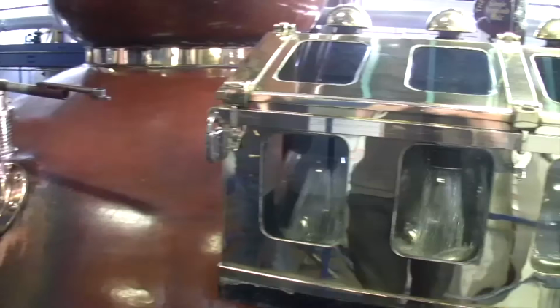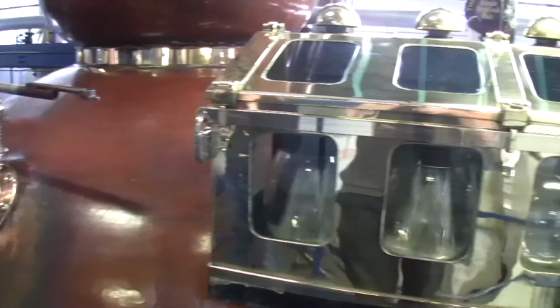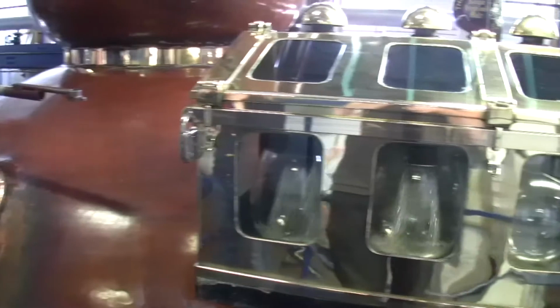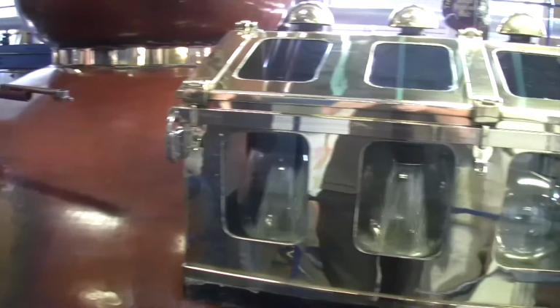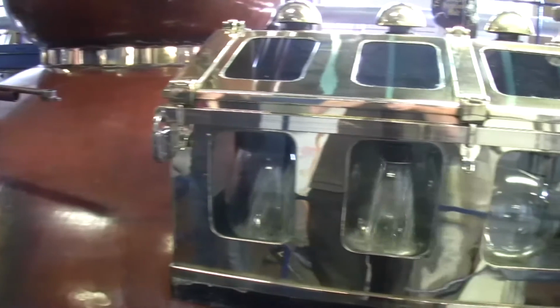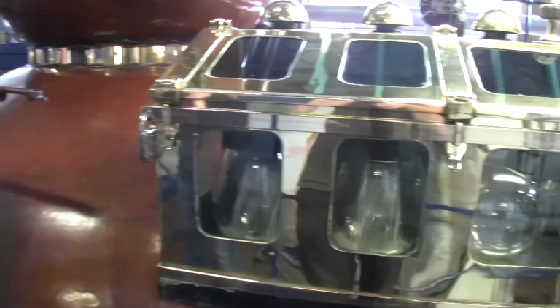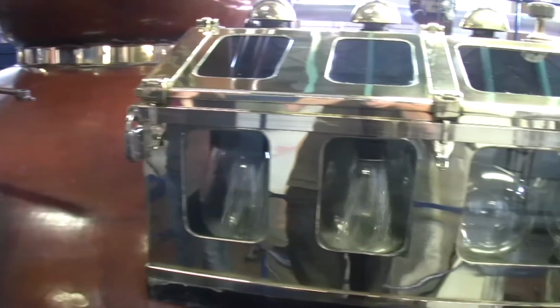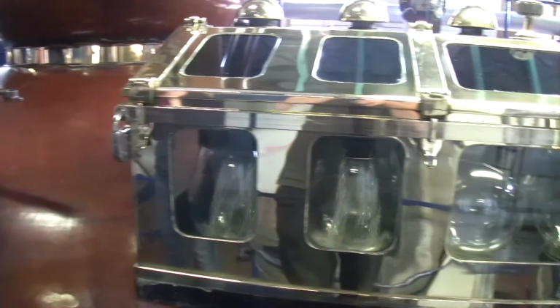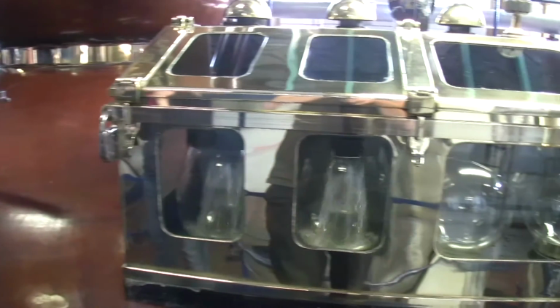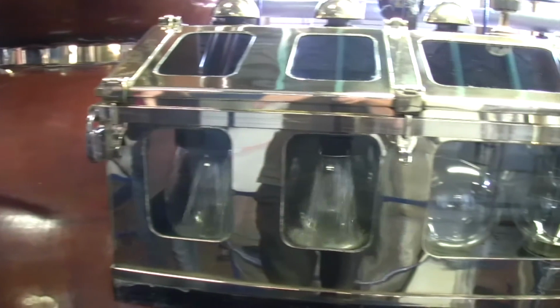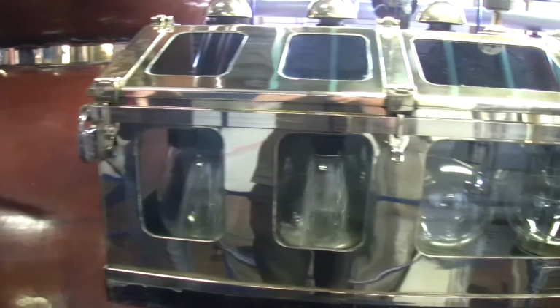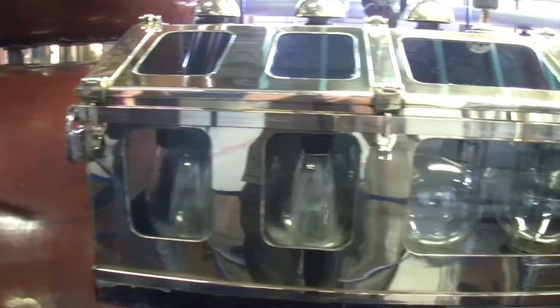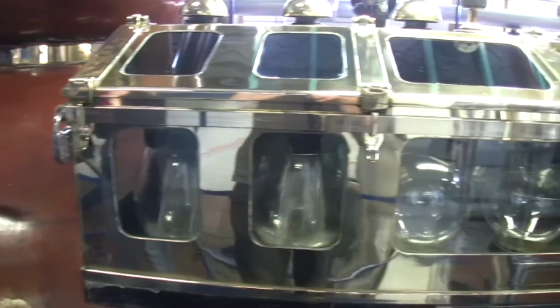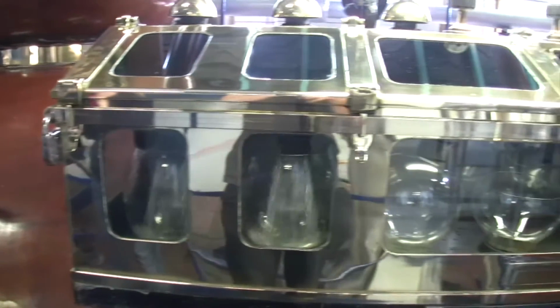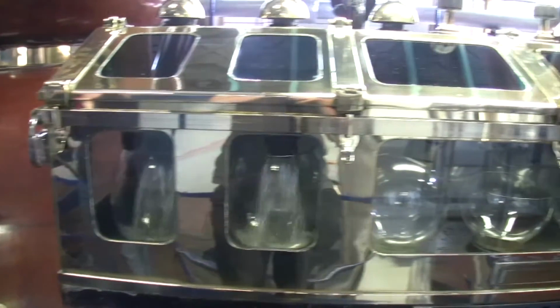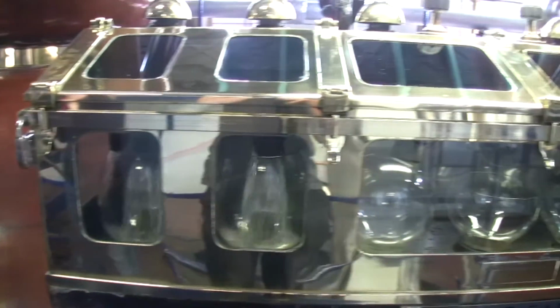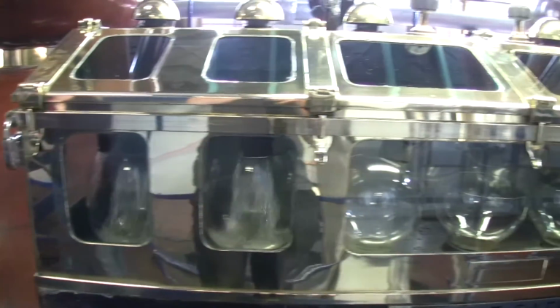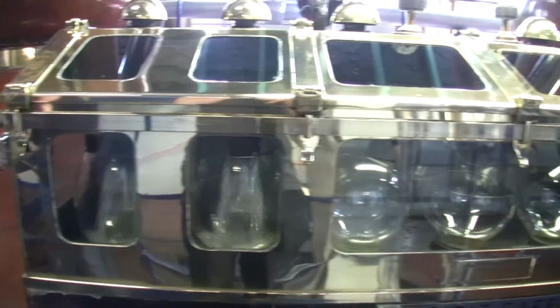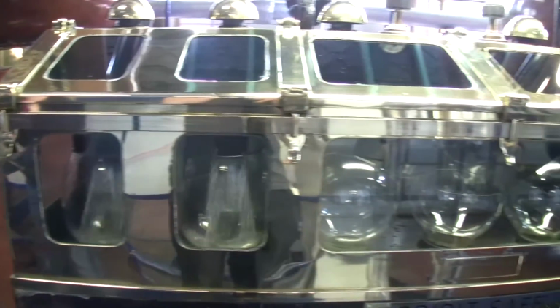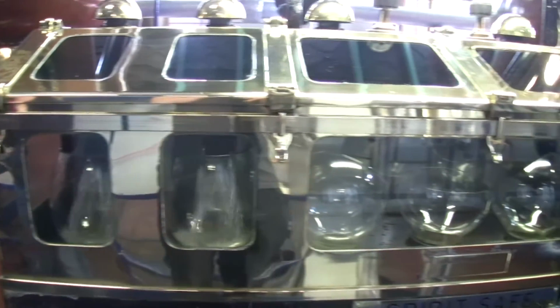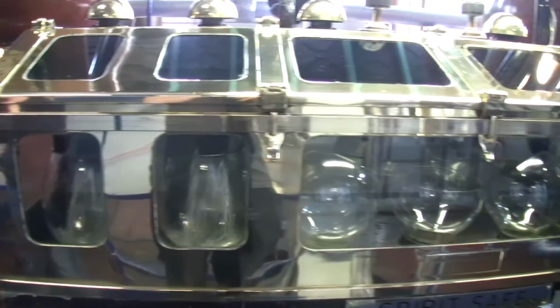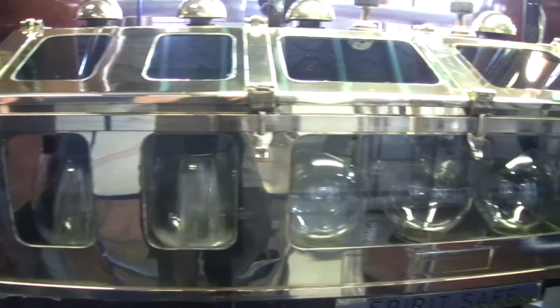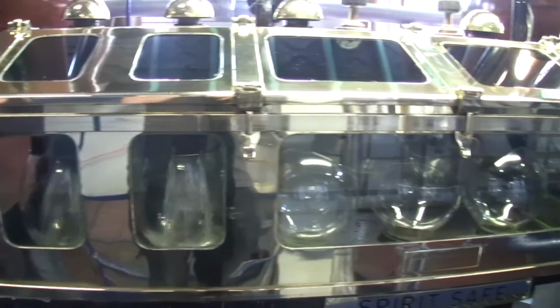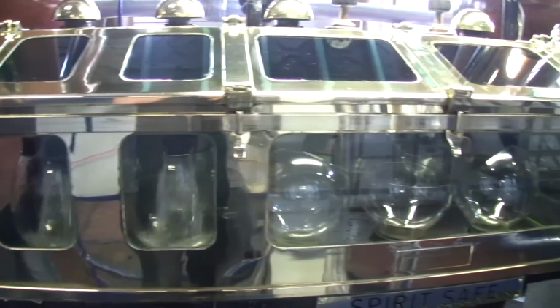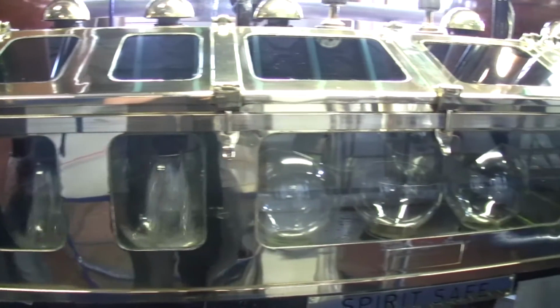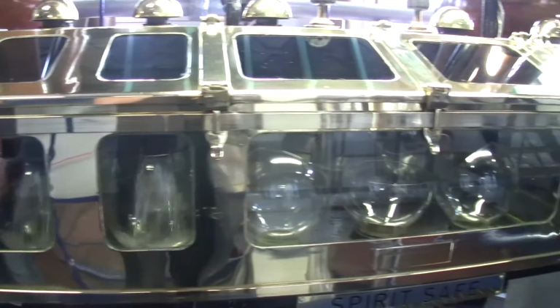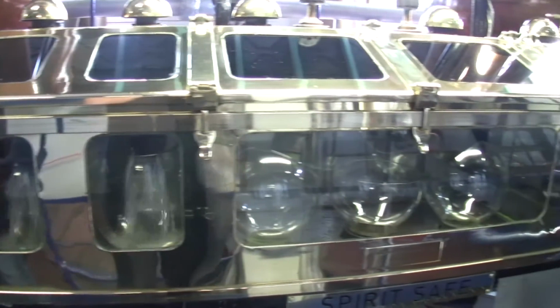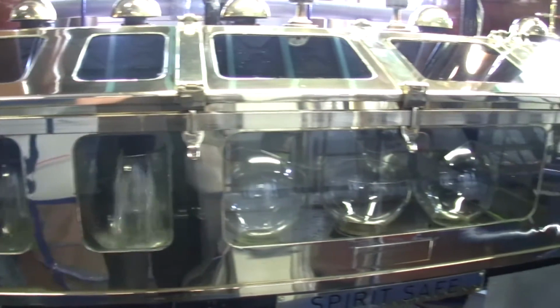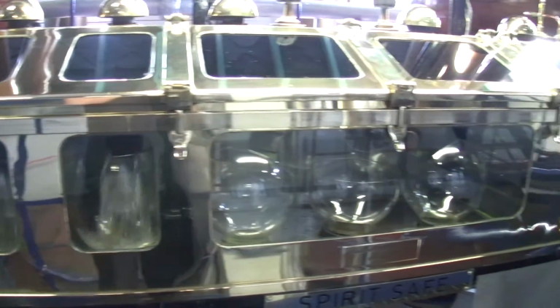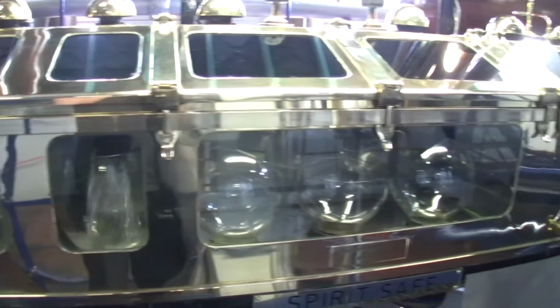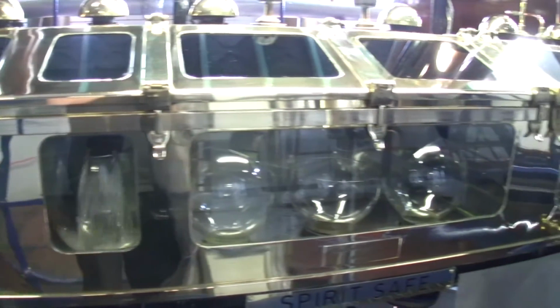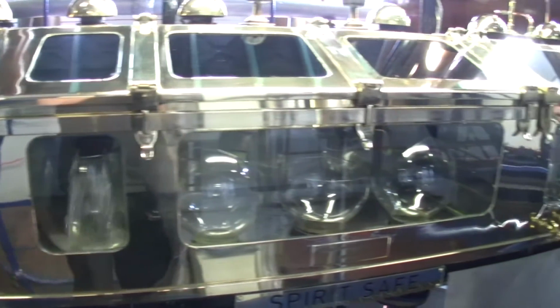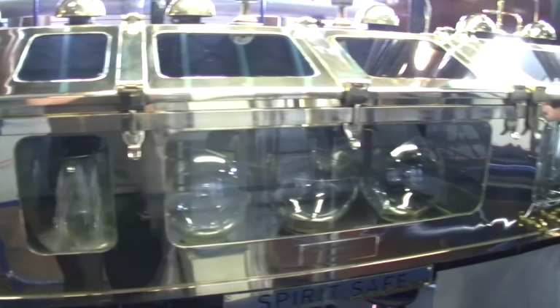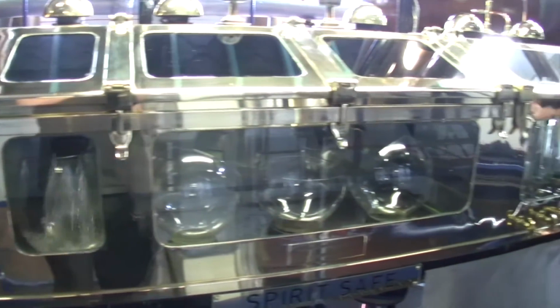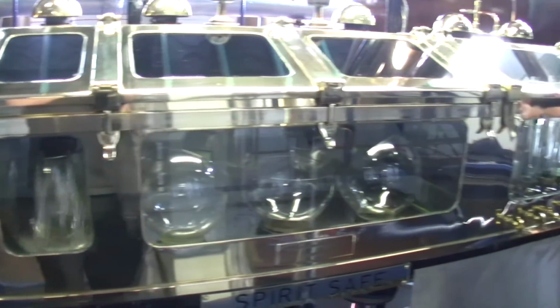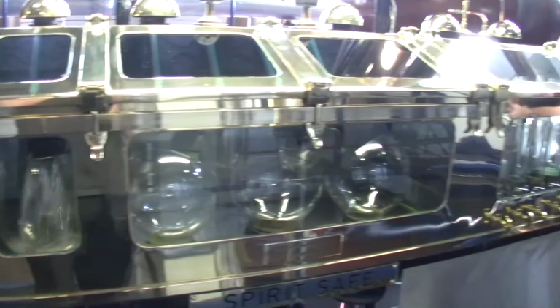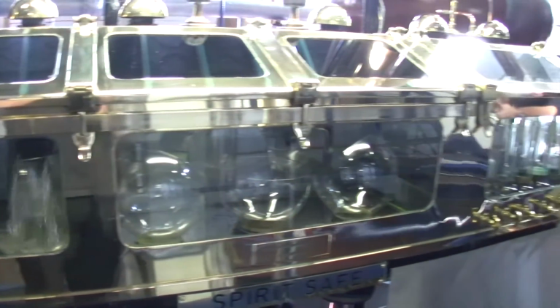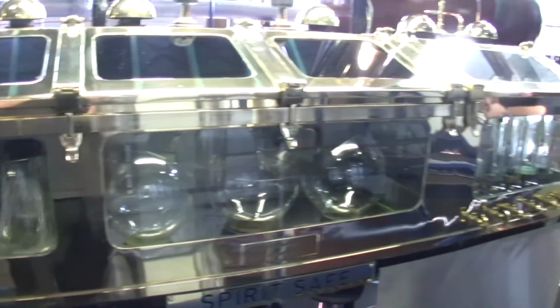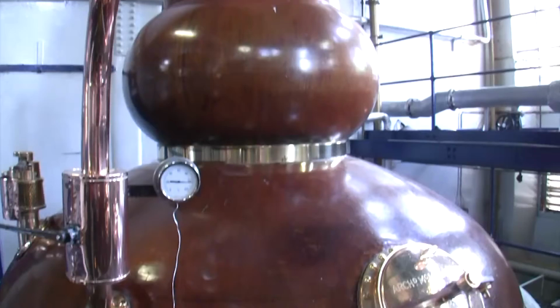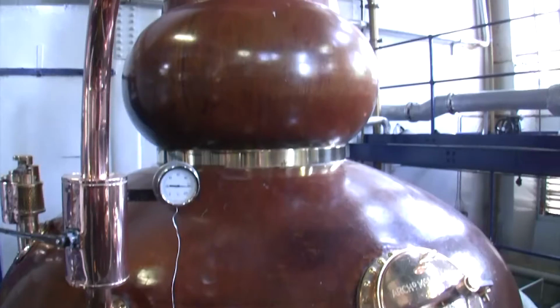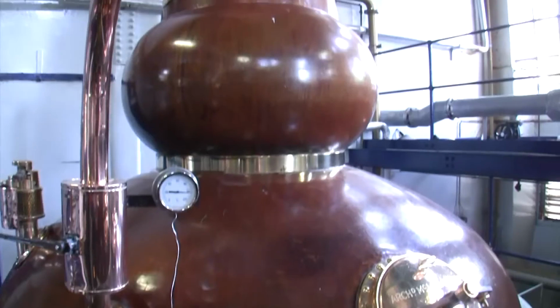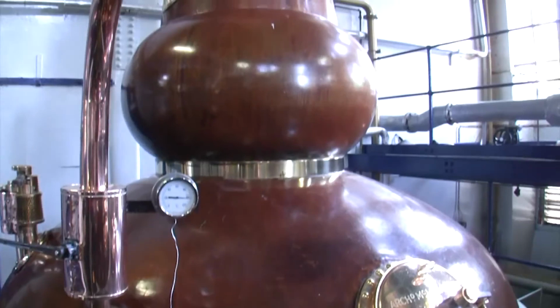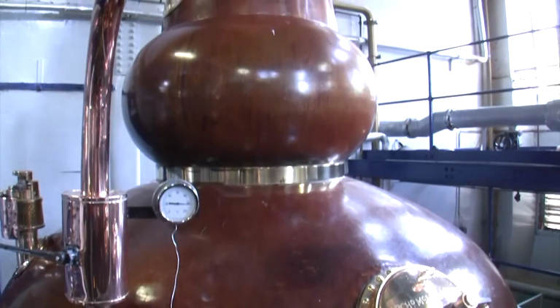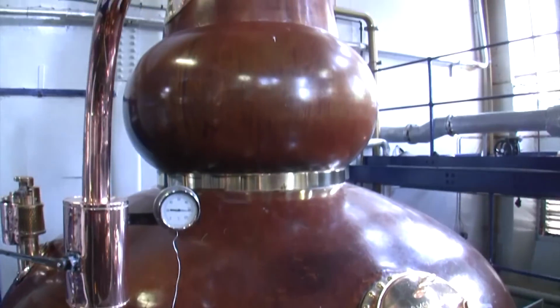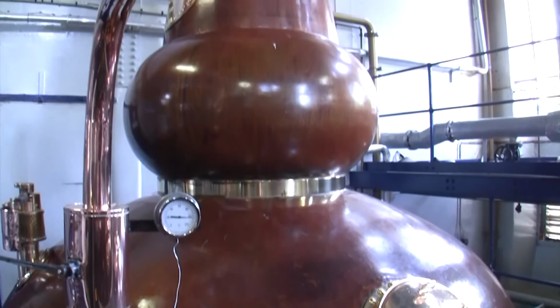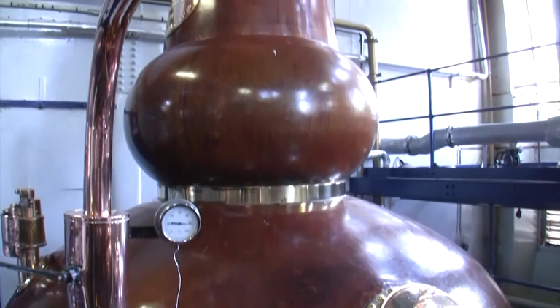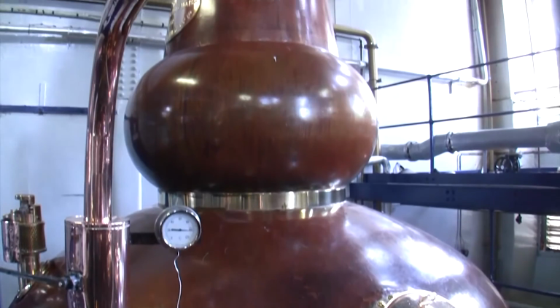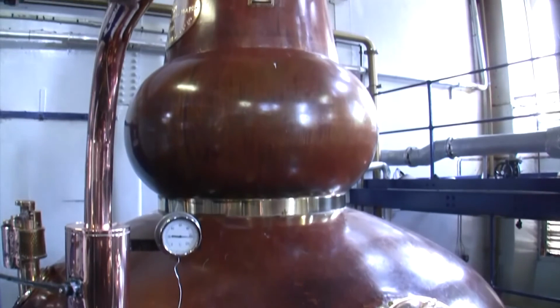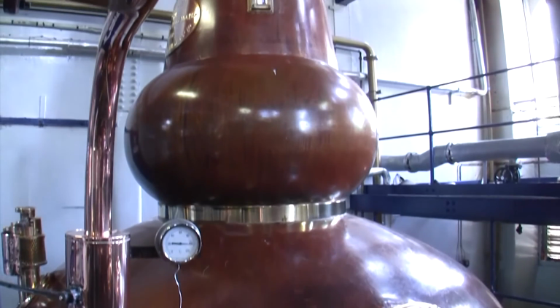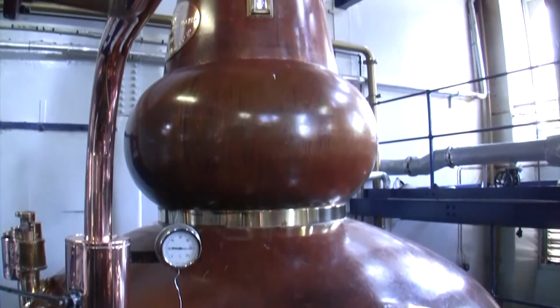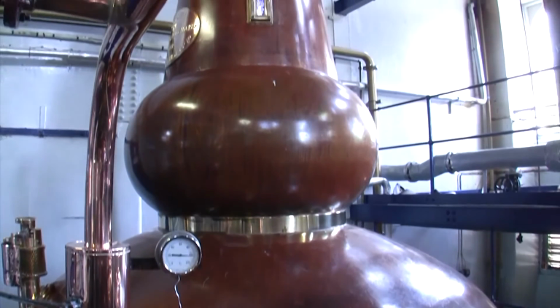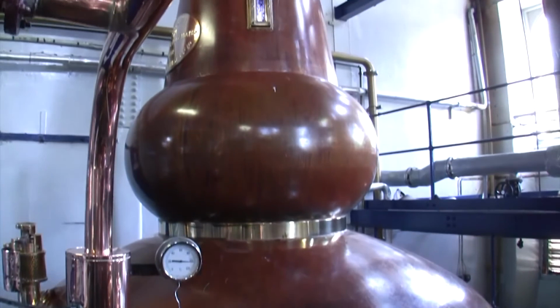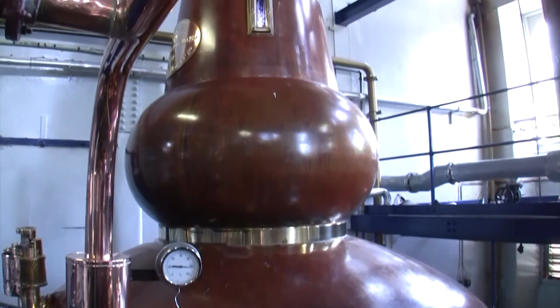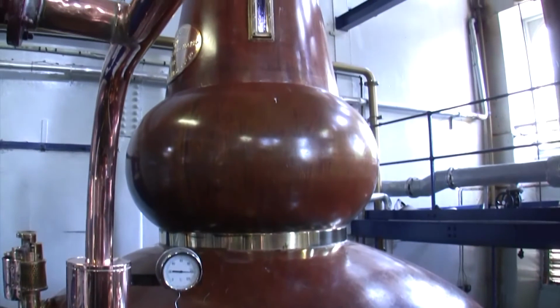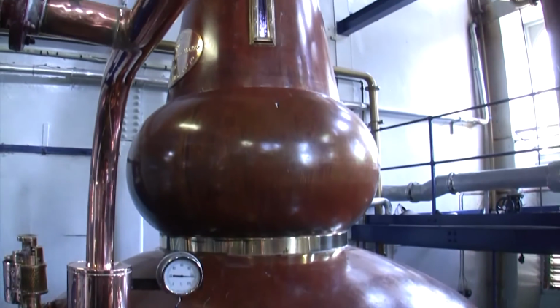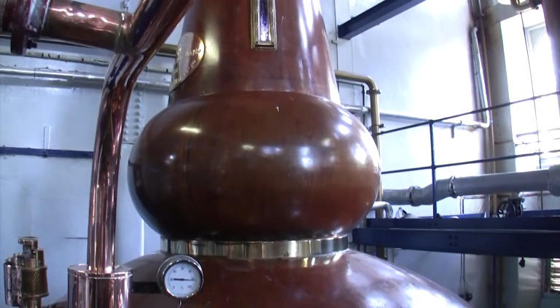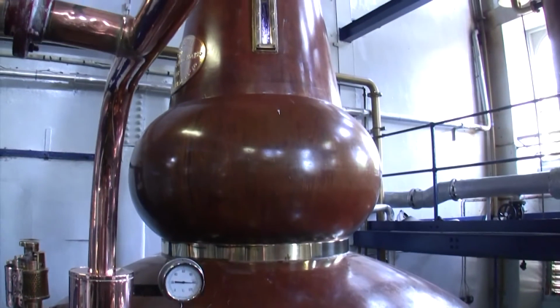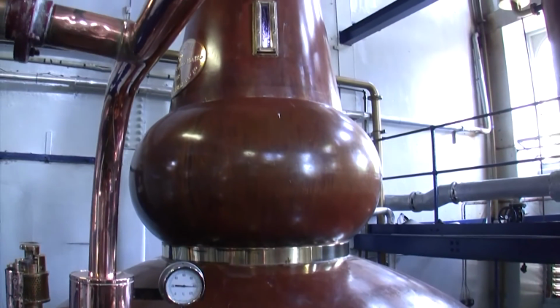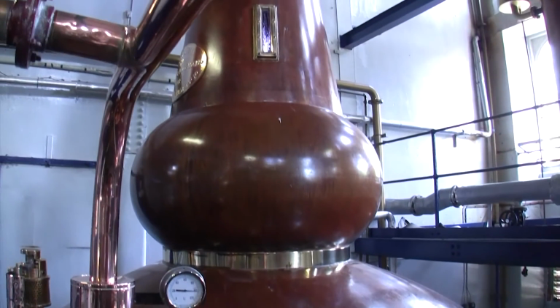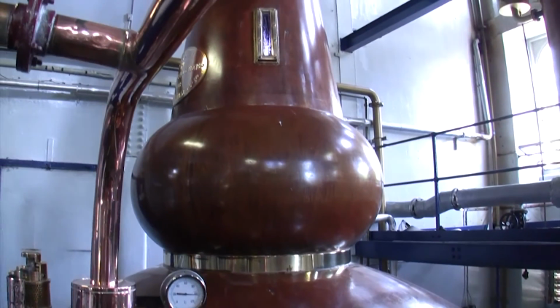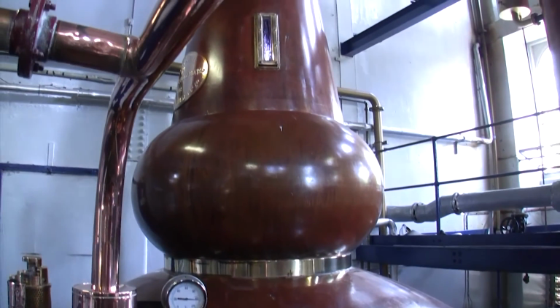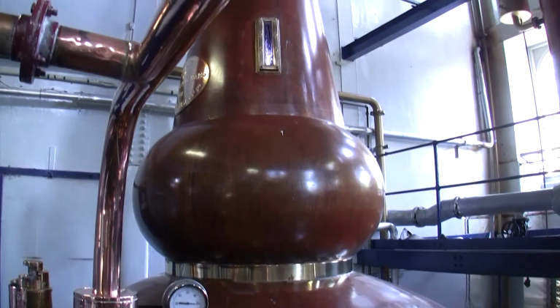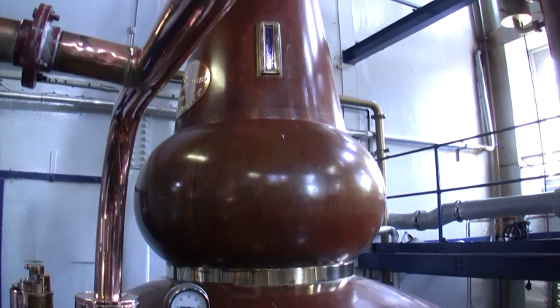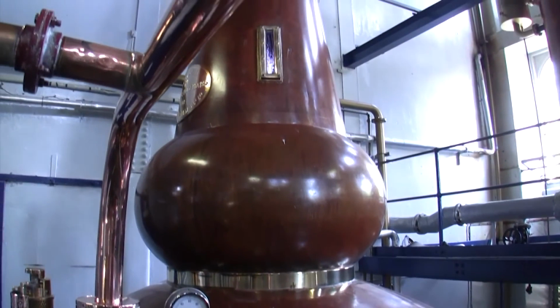And now we're inside the still room. The Deanston Distillery has four pot stills — two wash stills and two spirit stills.